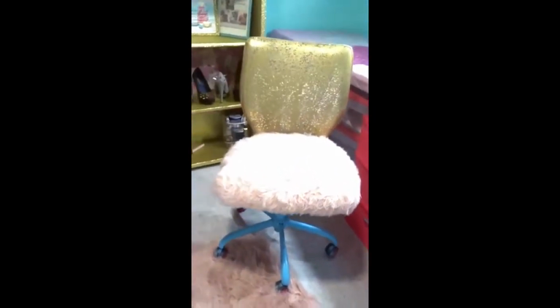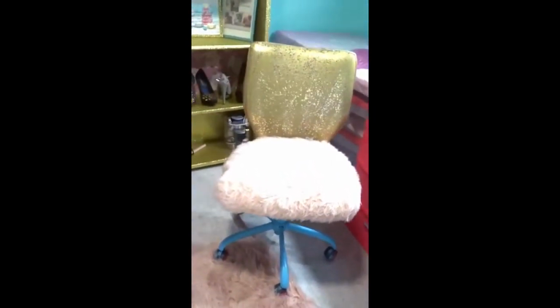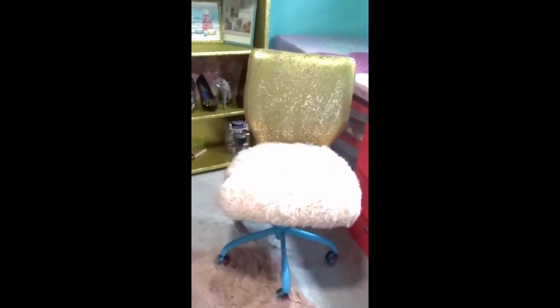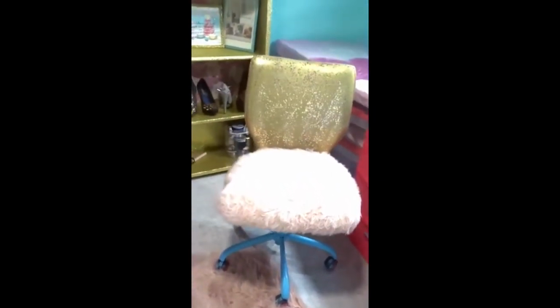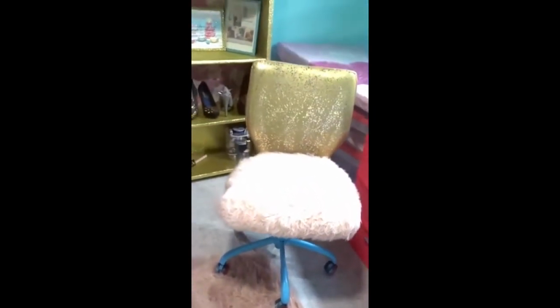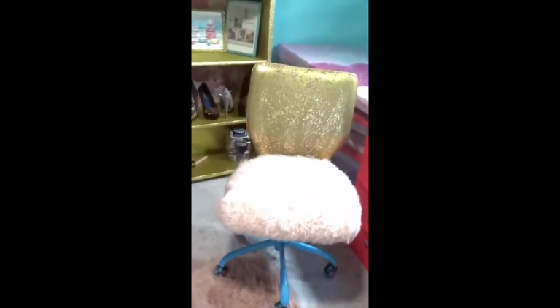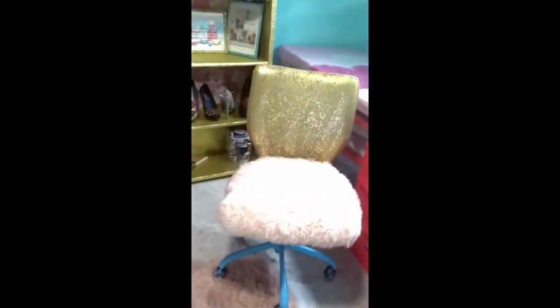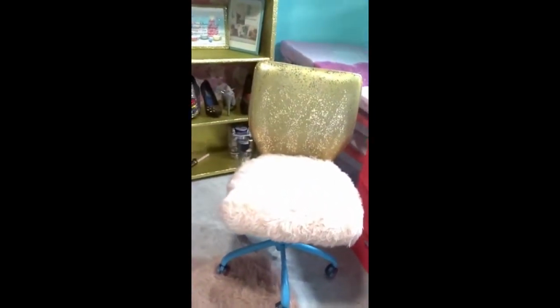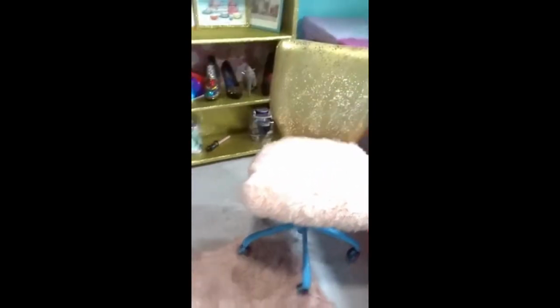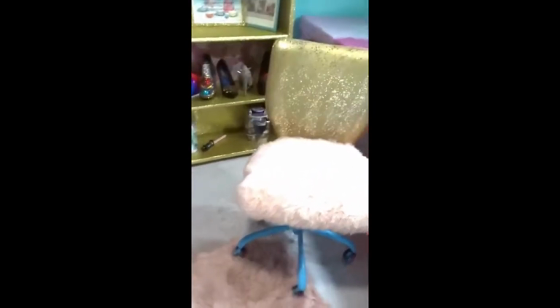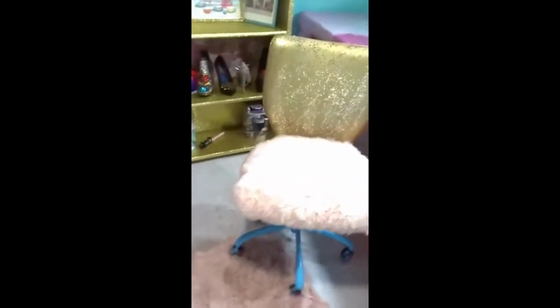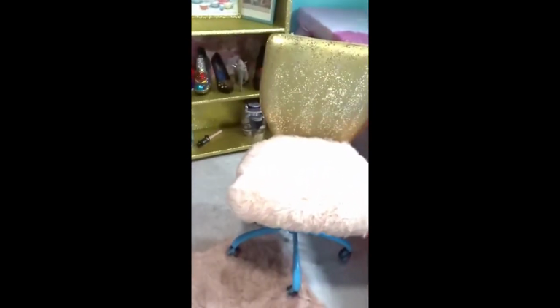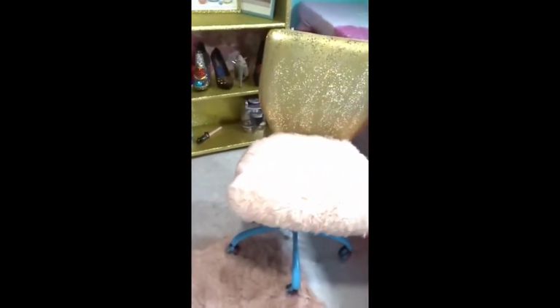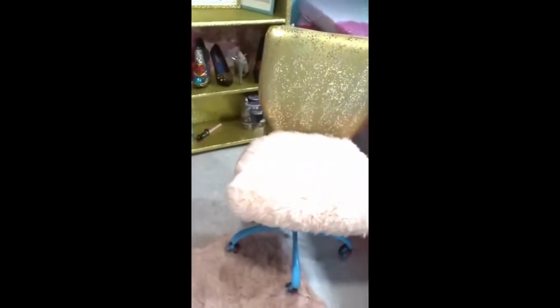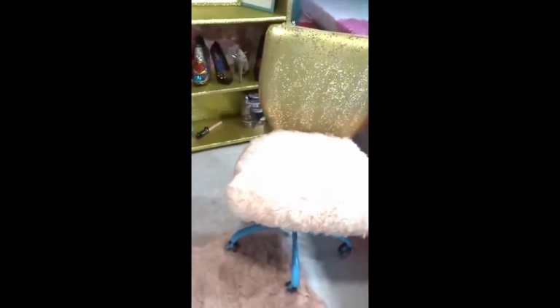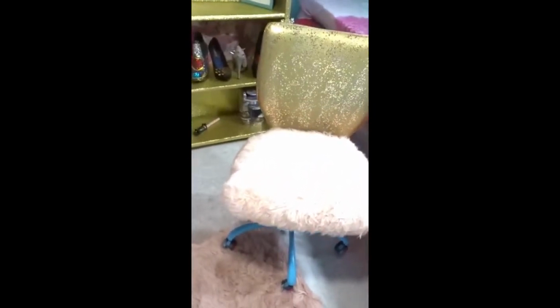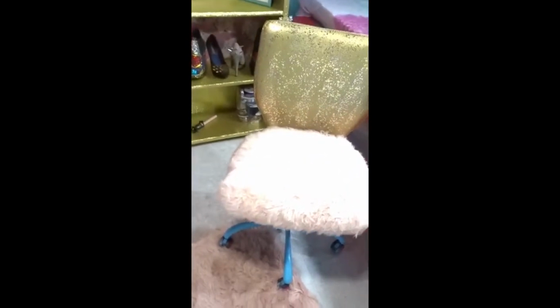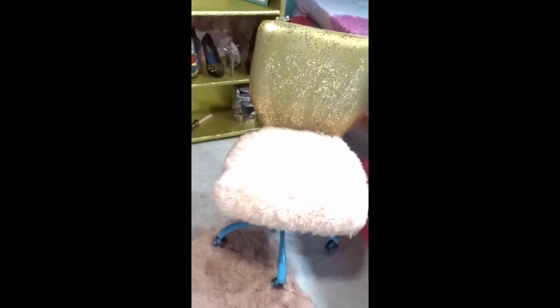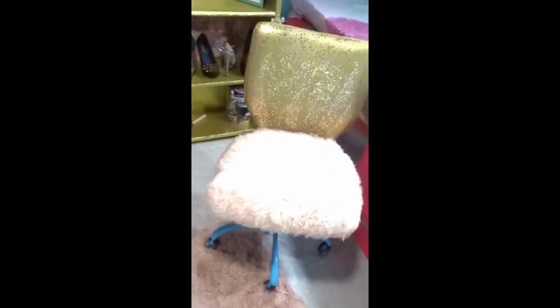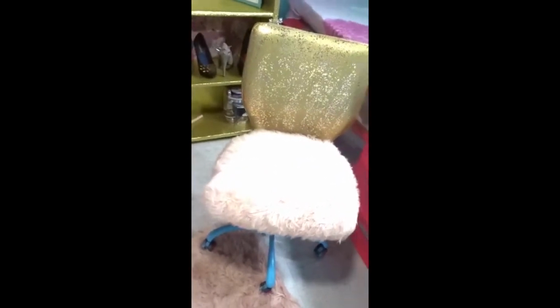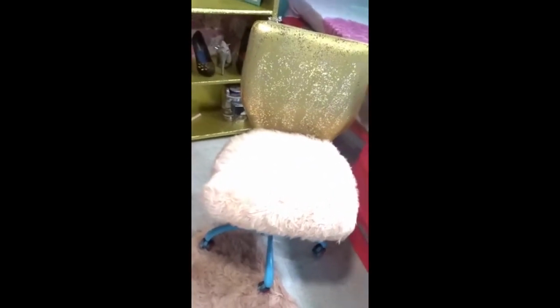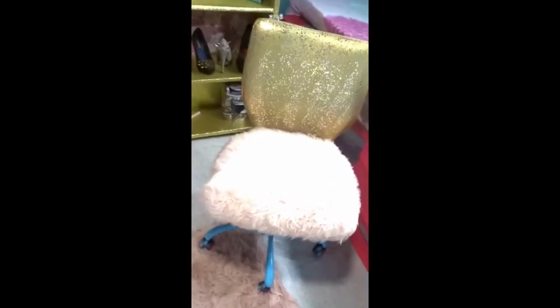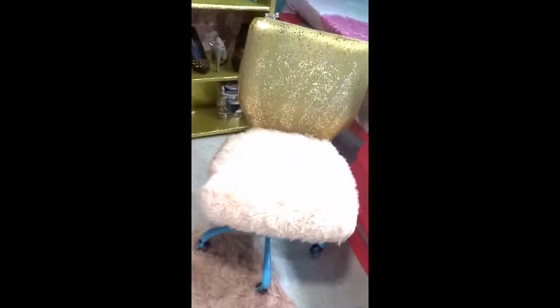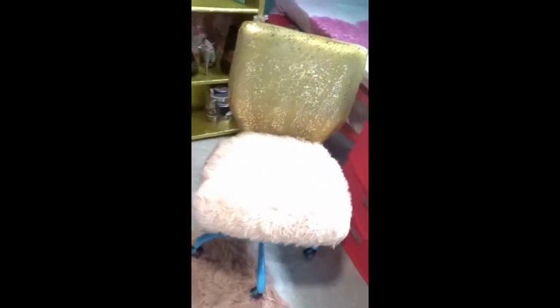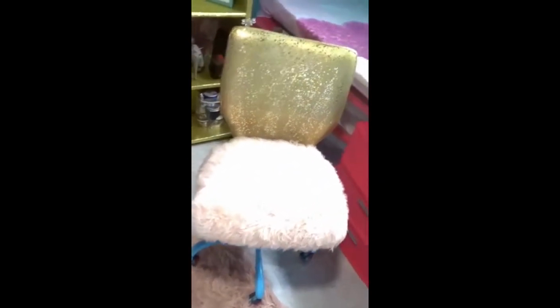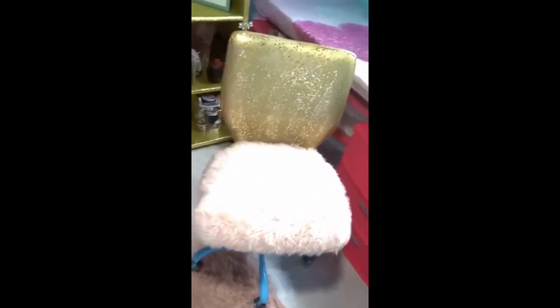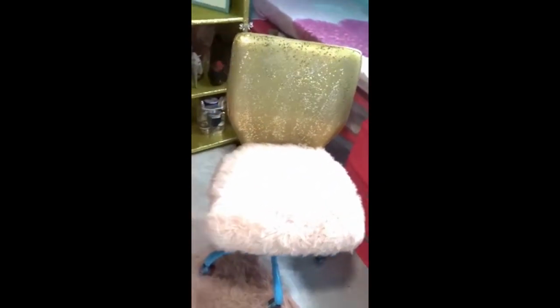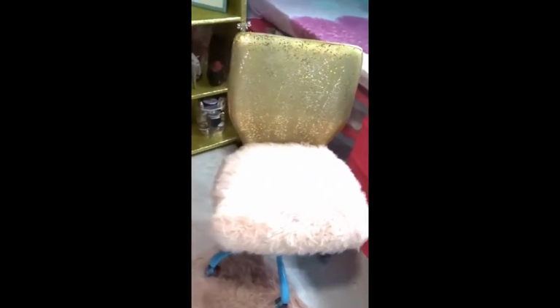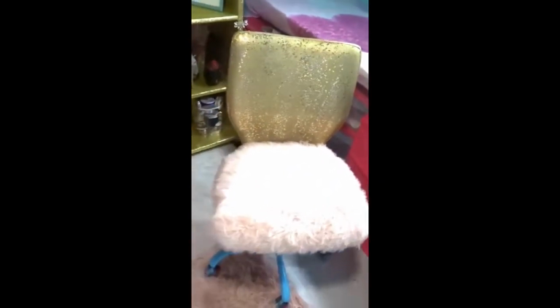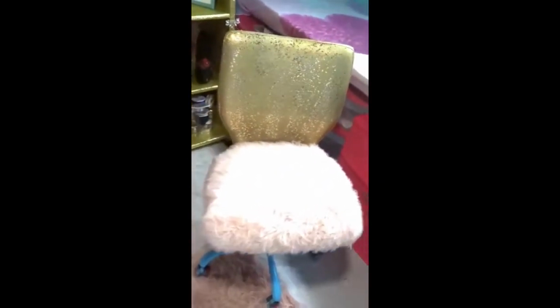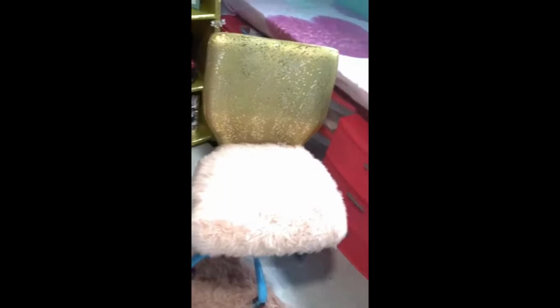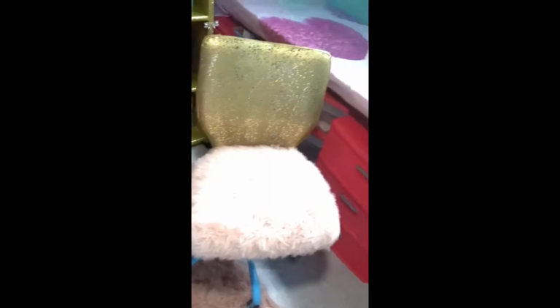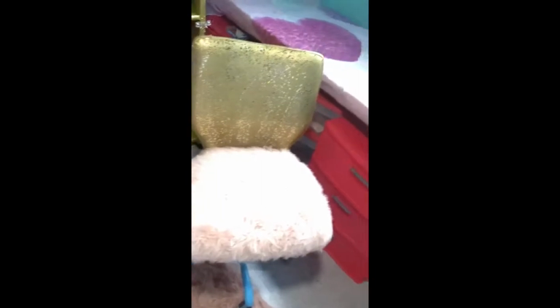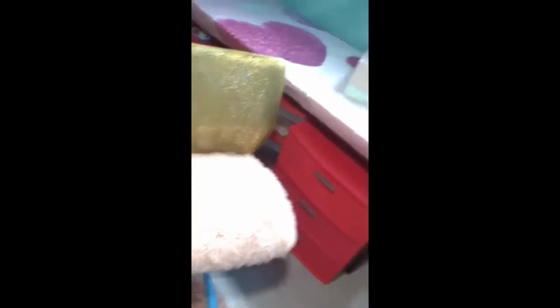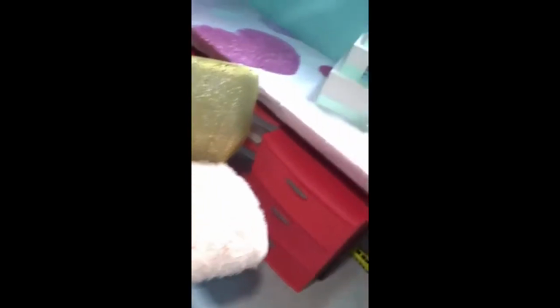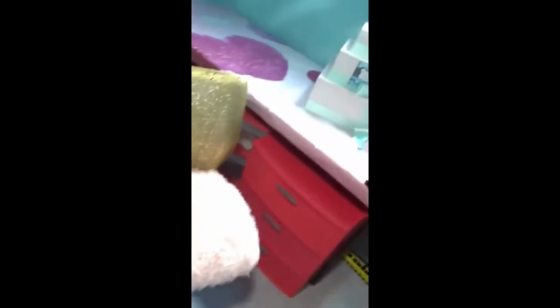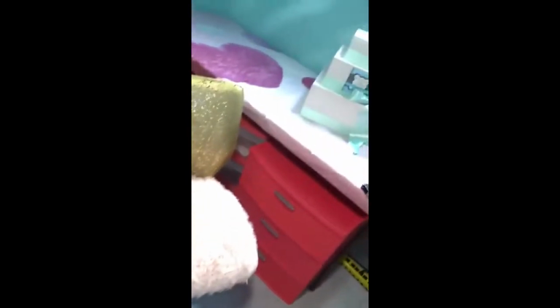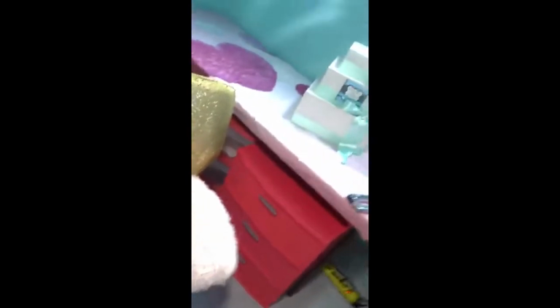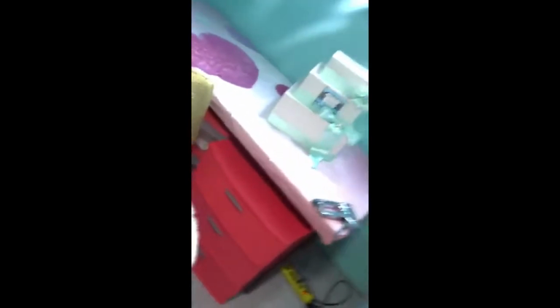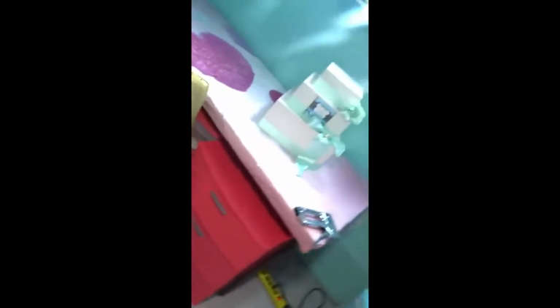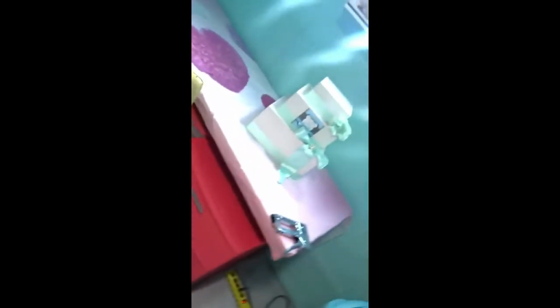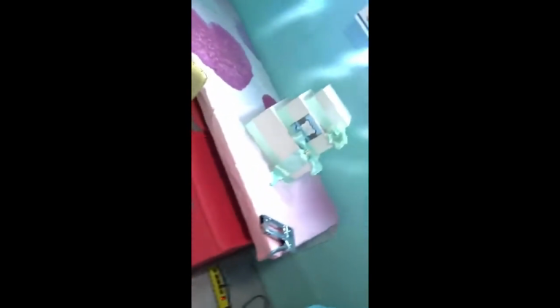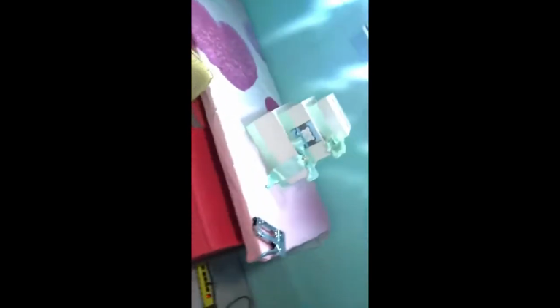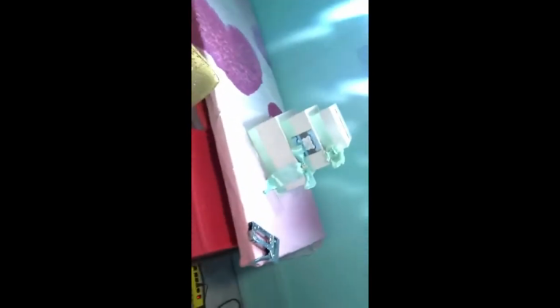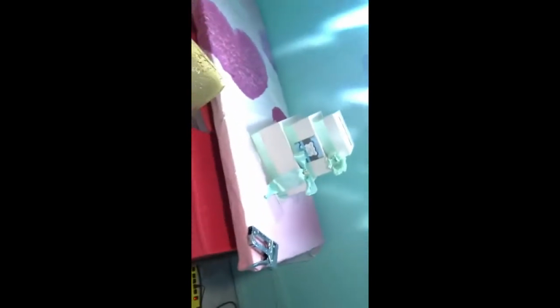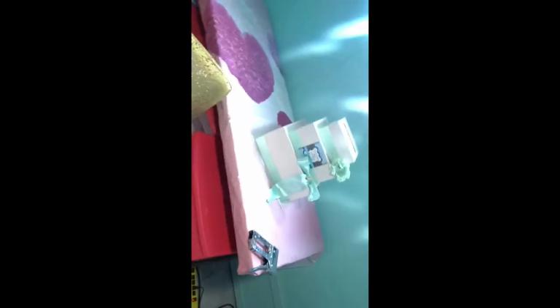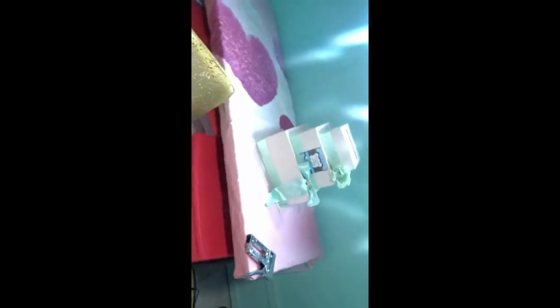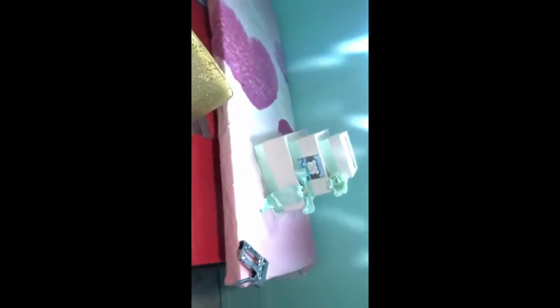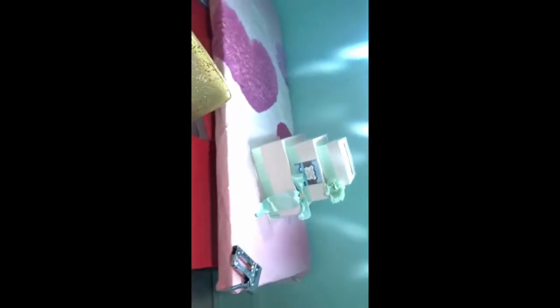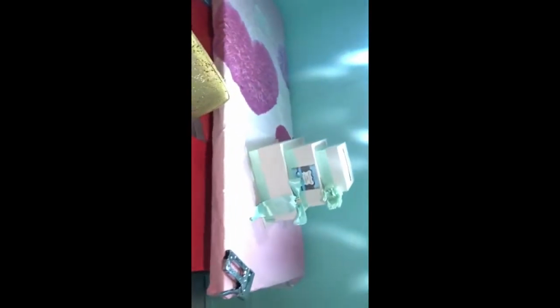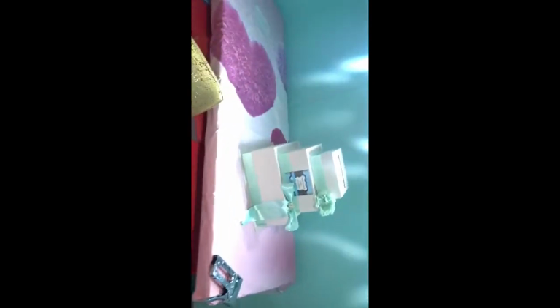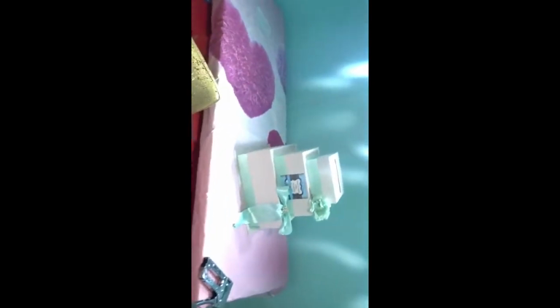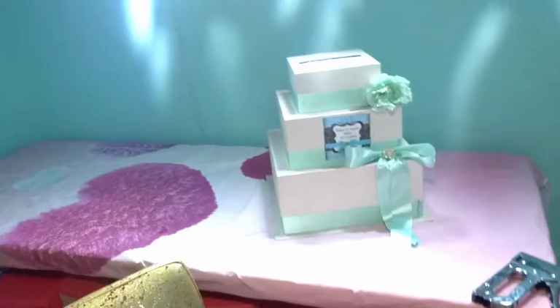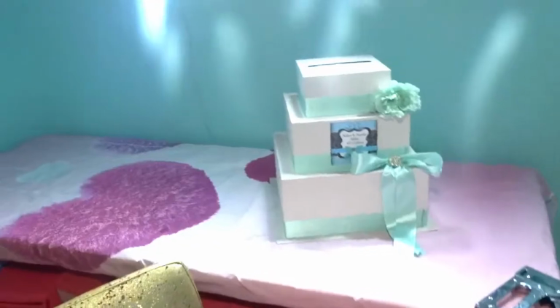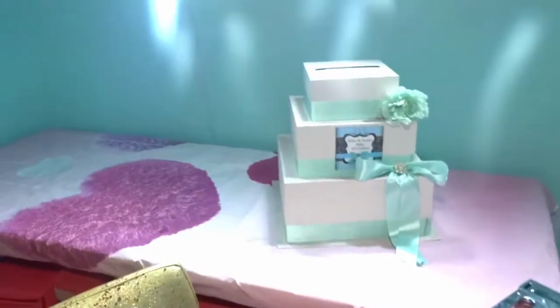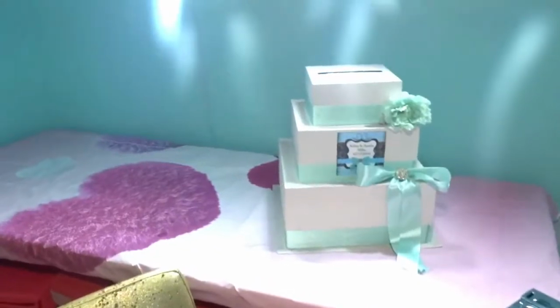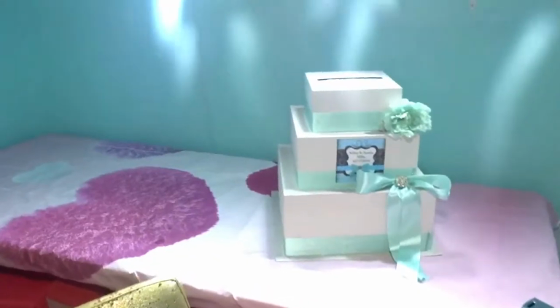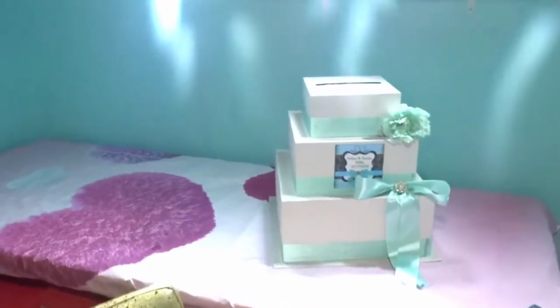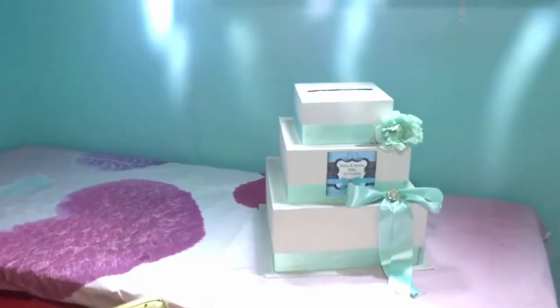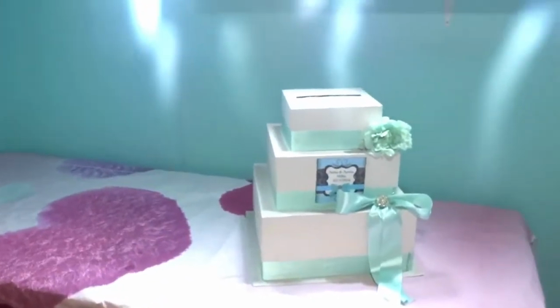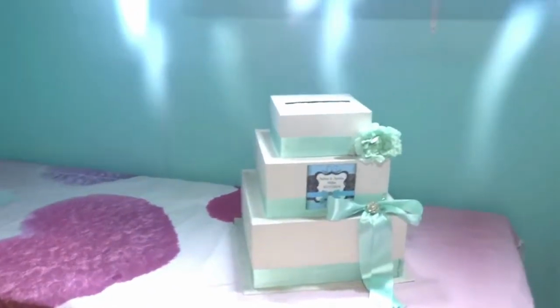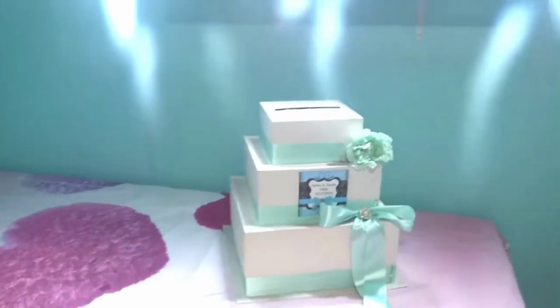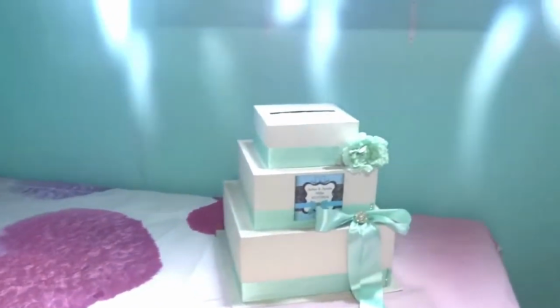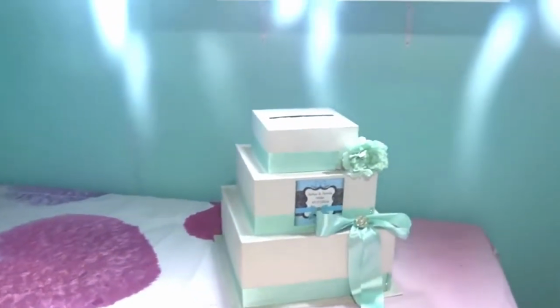And I sit in this chair when I'm doing like designing at the table and stuff like that.